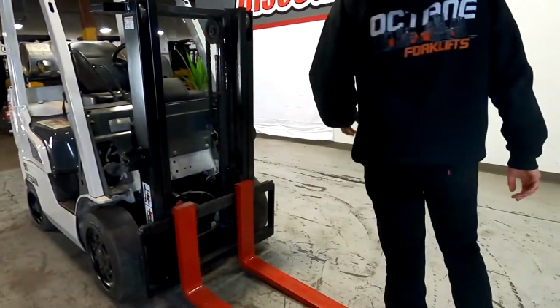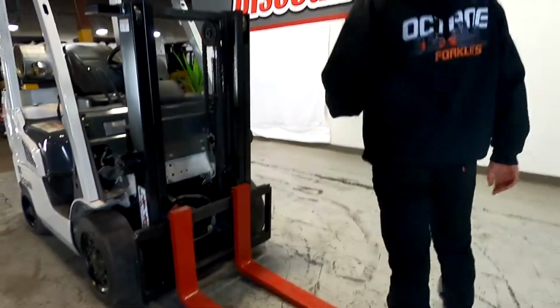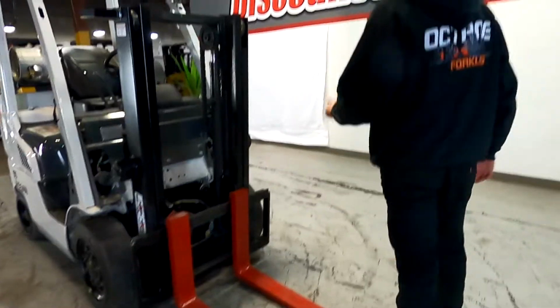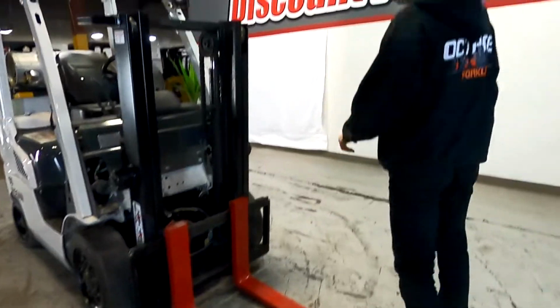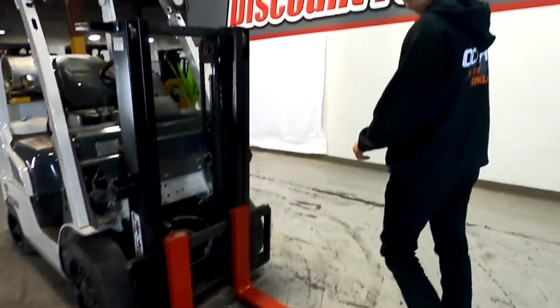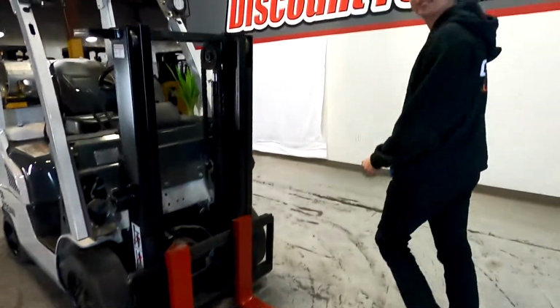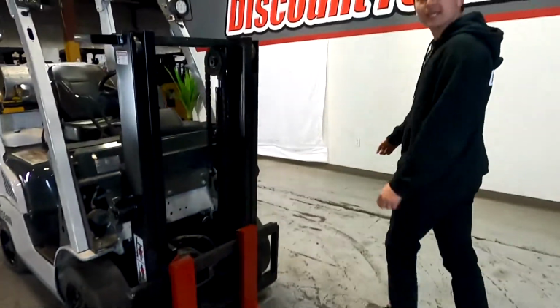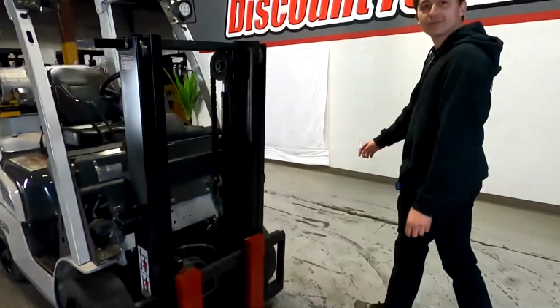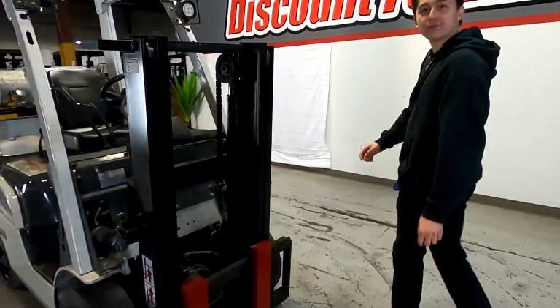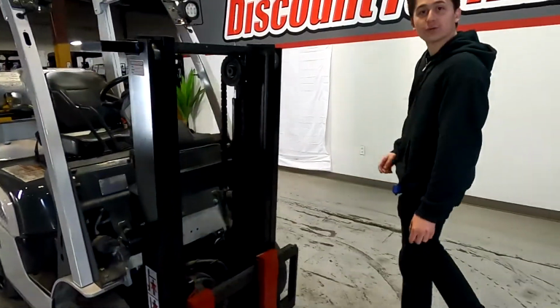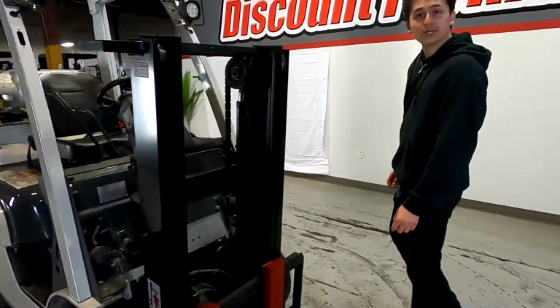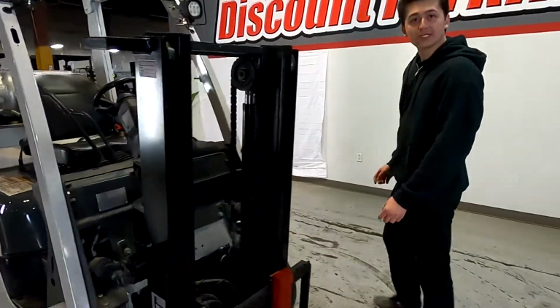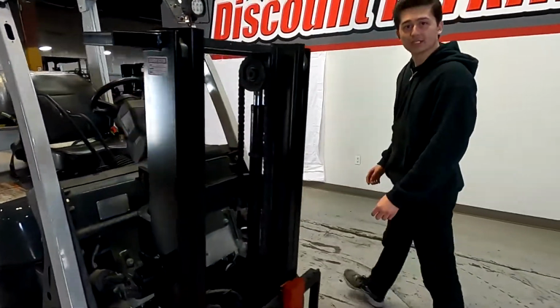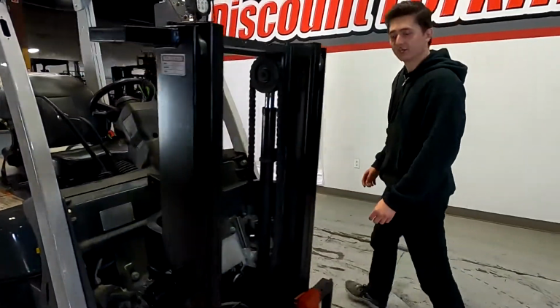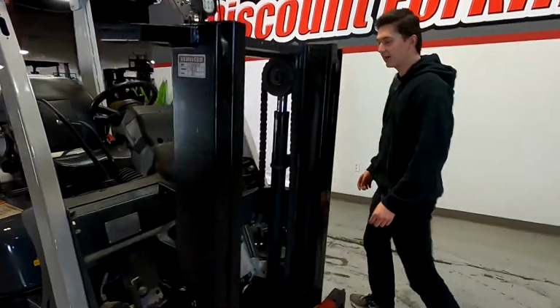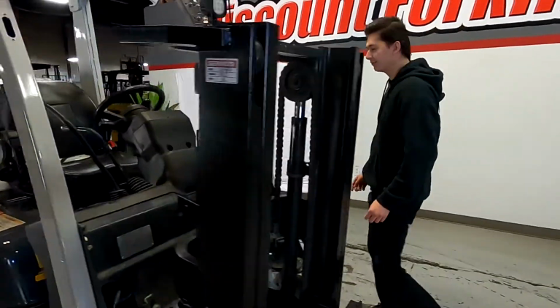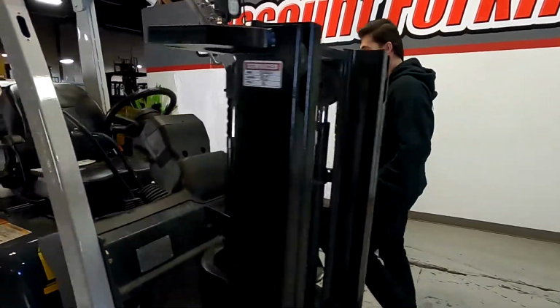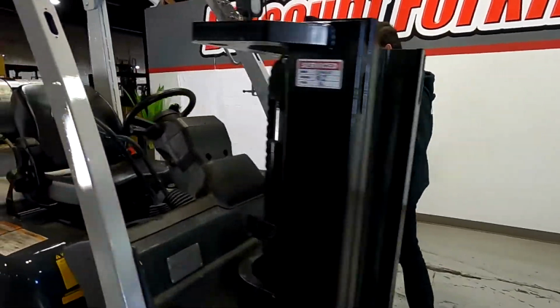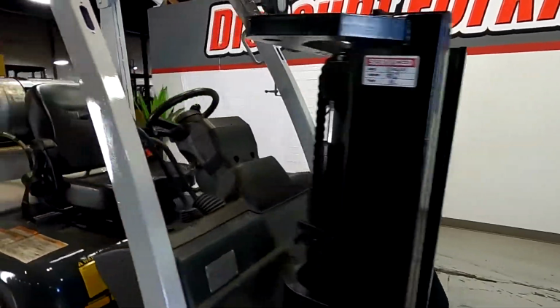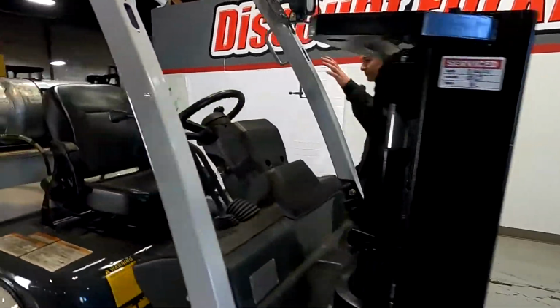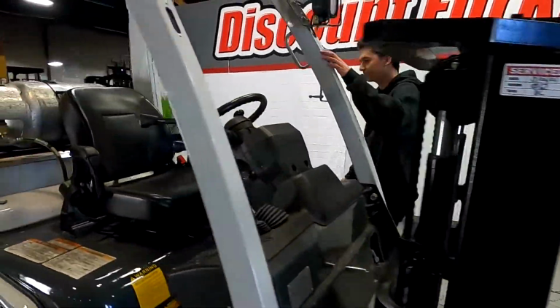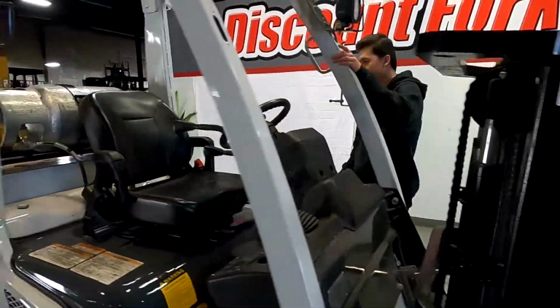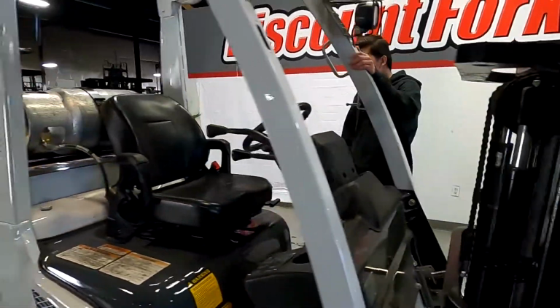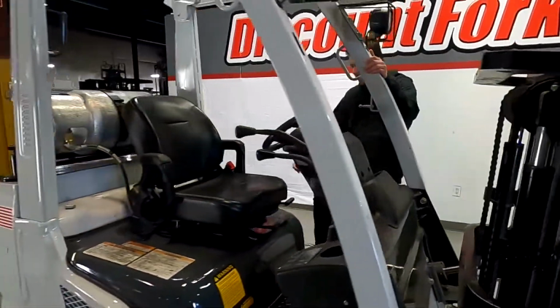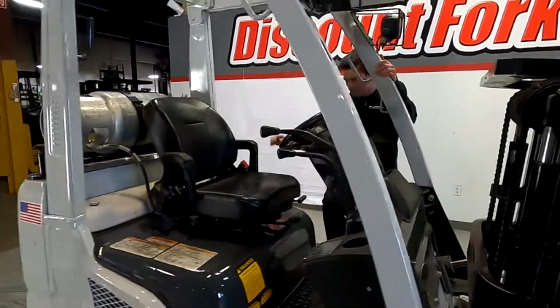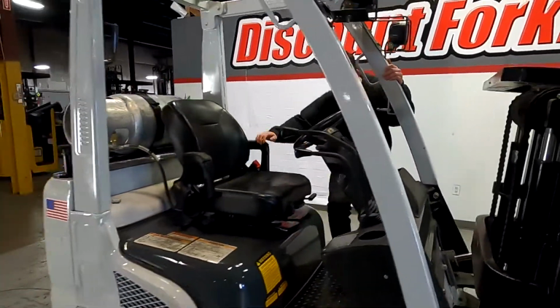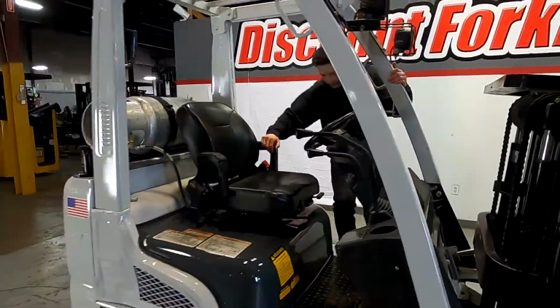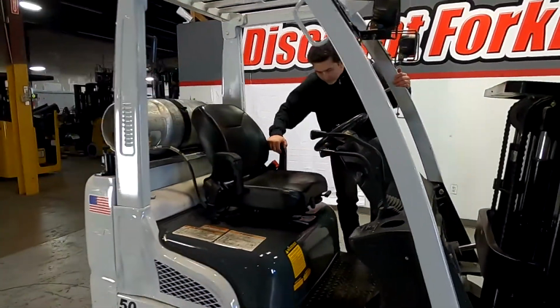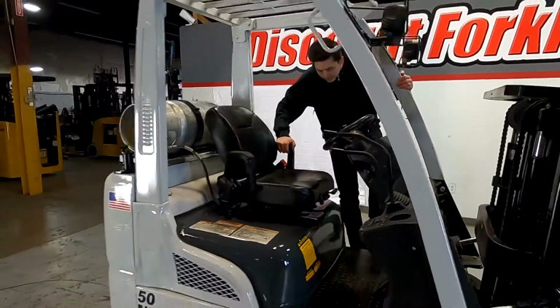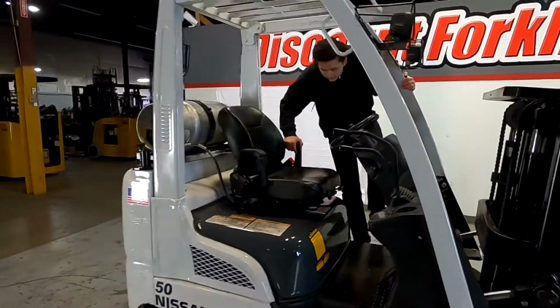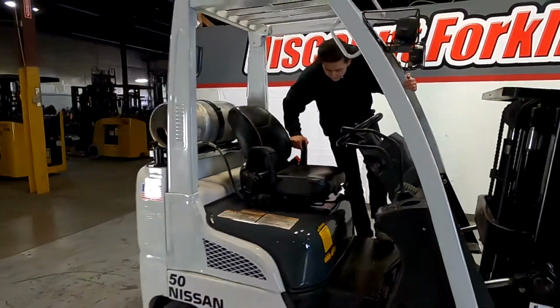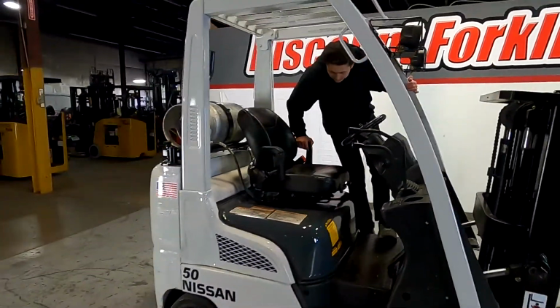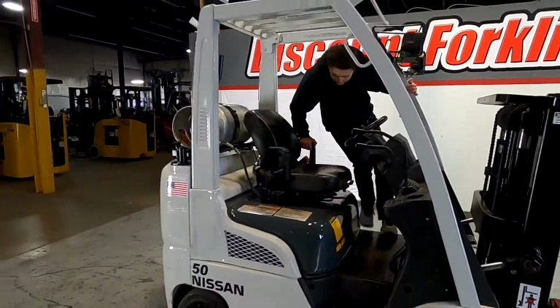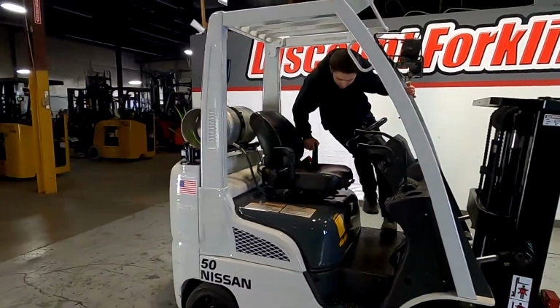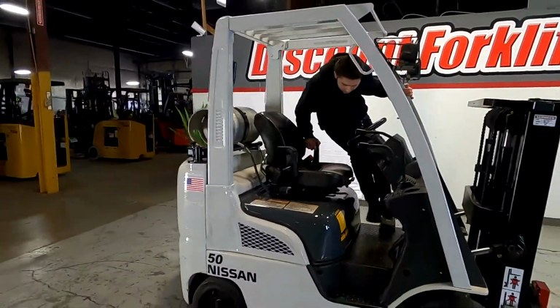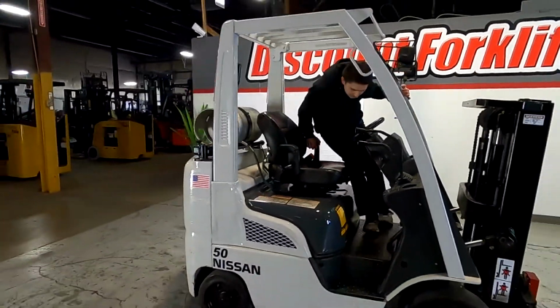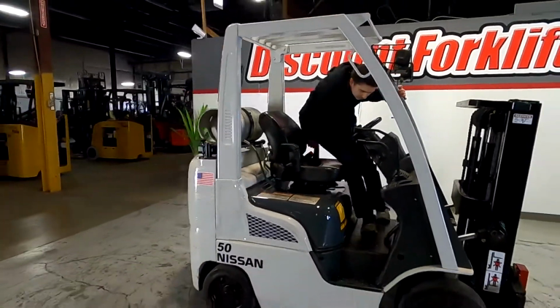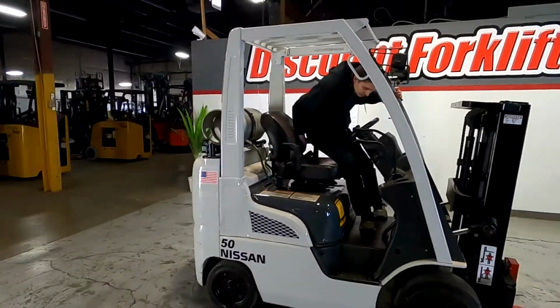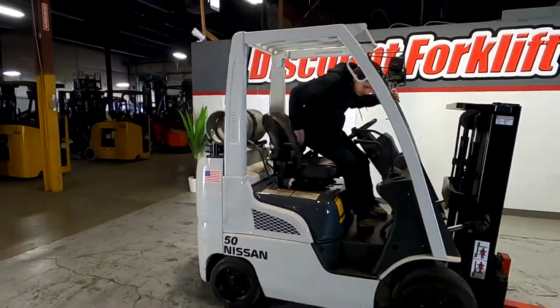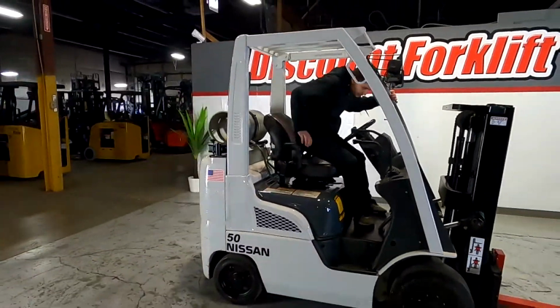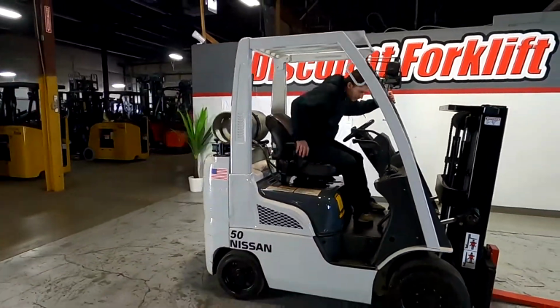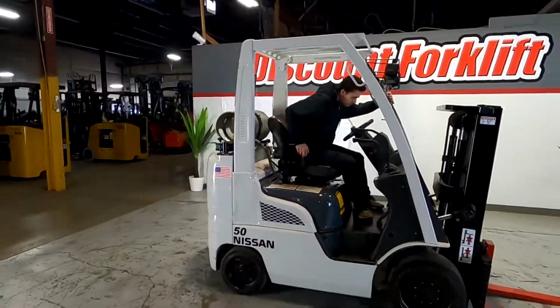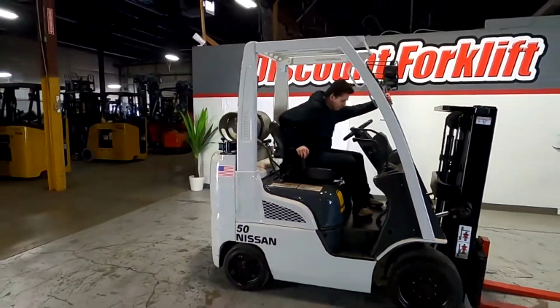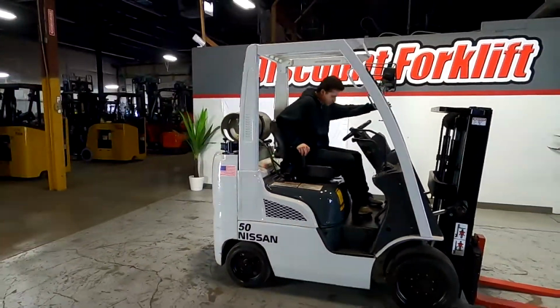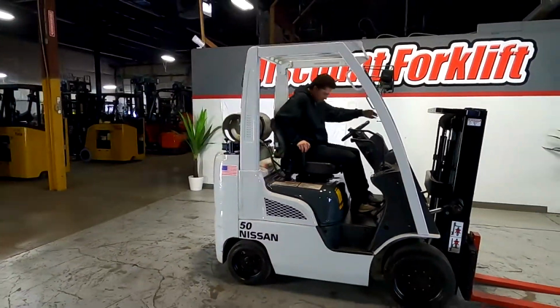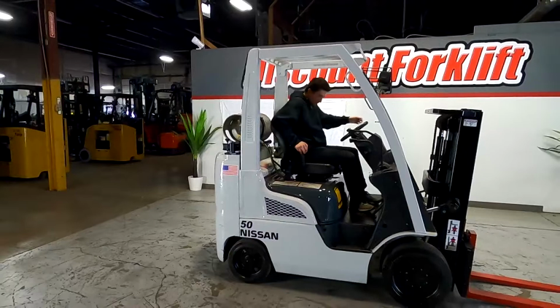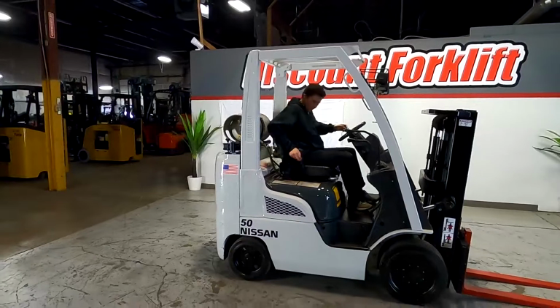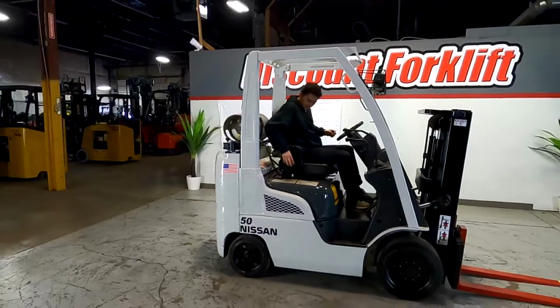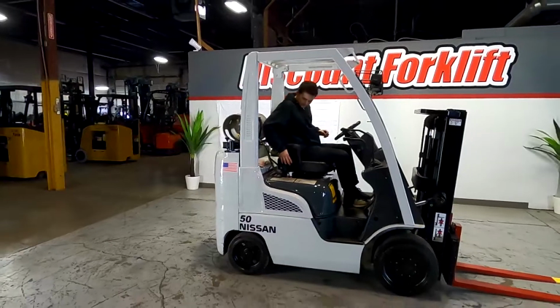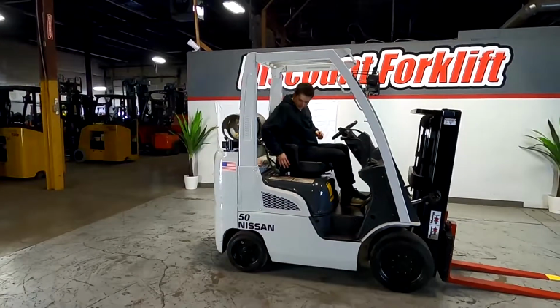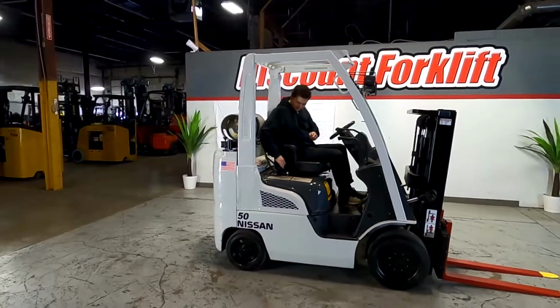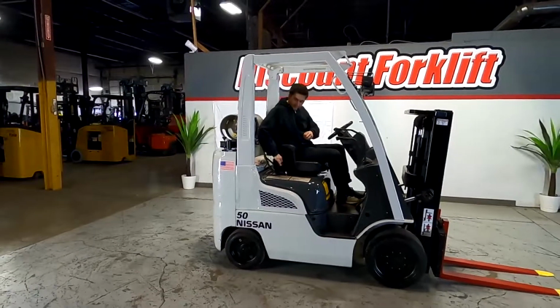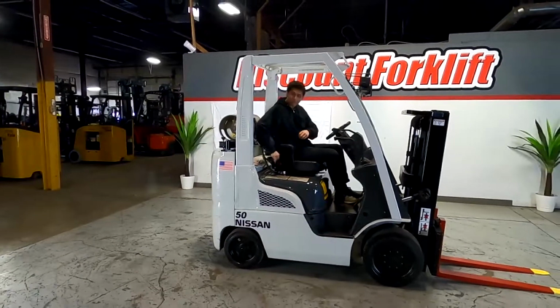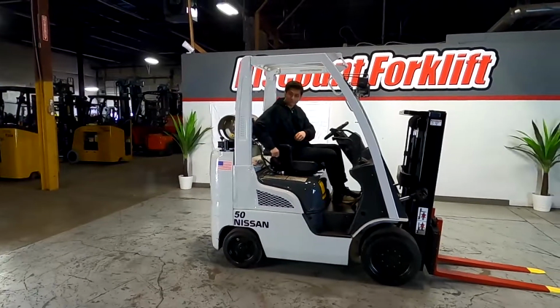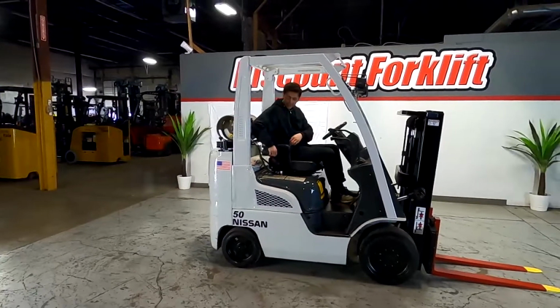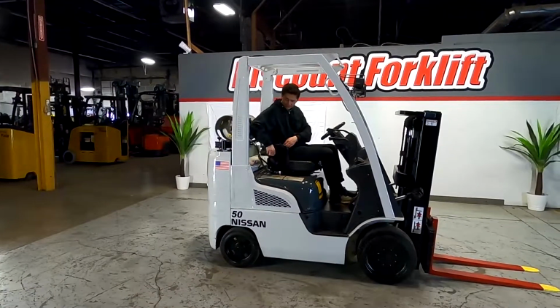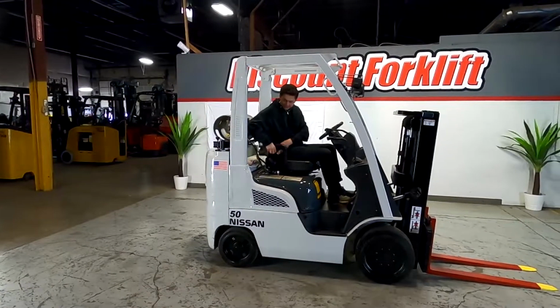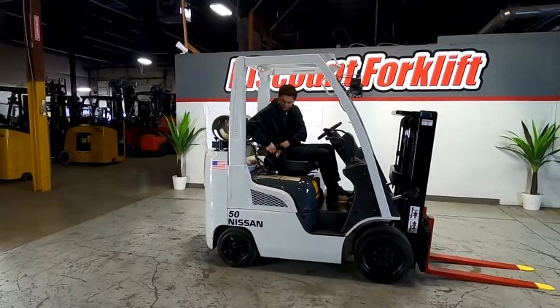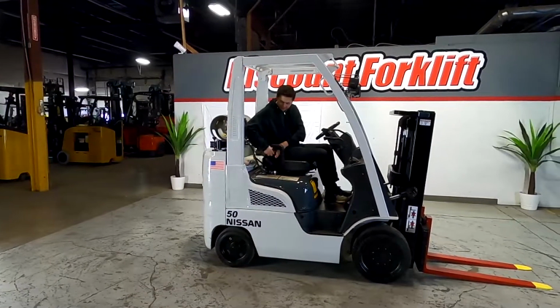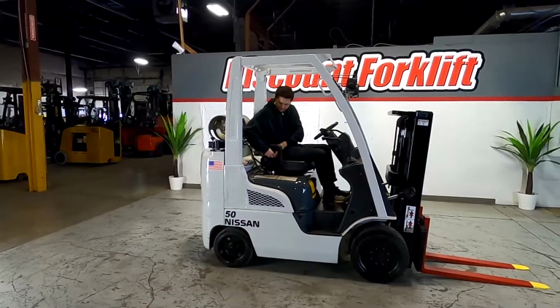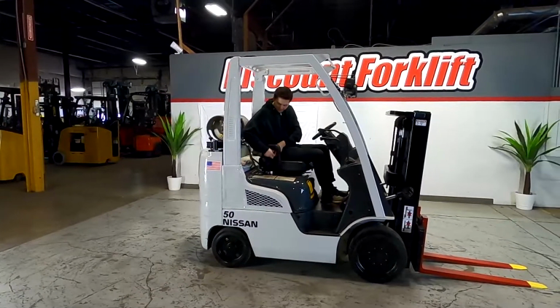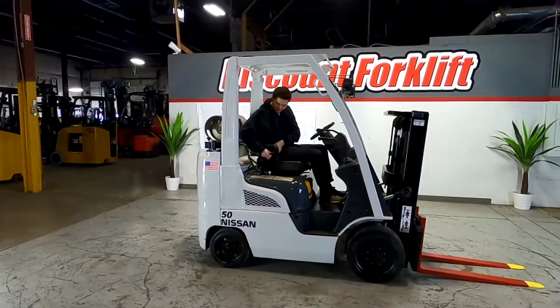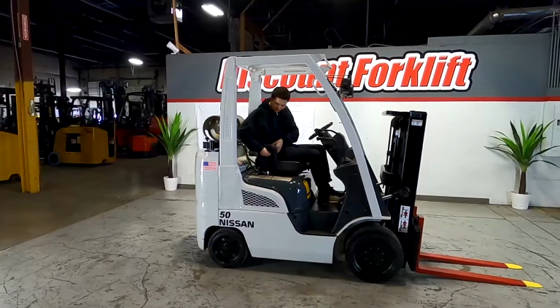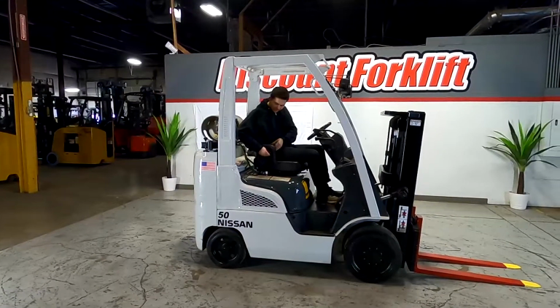I'm gonna hop in and take you for a quick test drive. Safety first — I have your seatbelt right here.